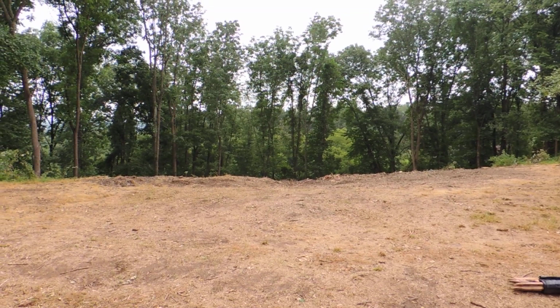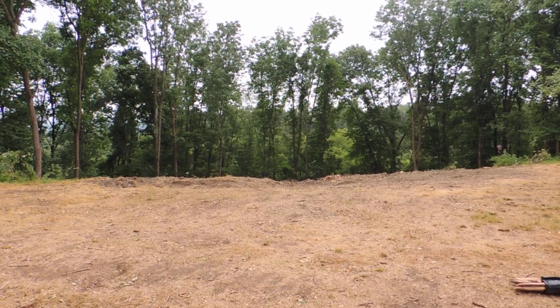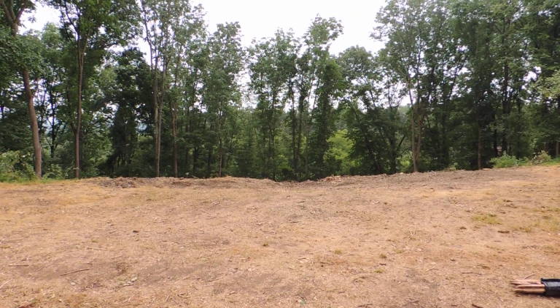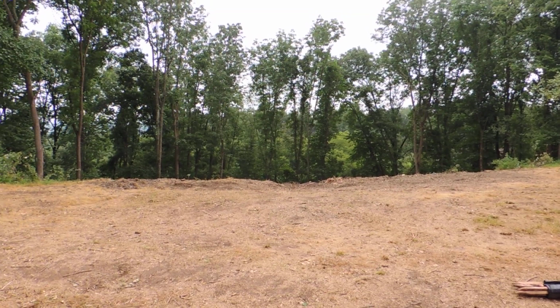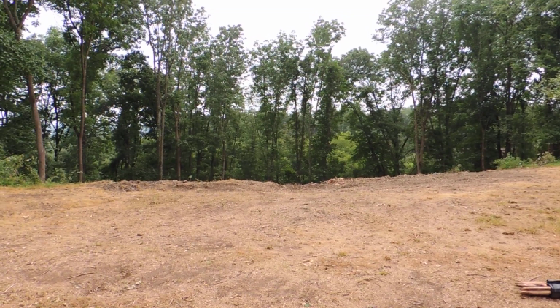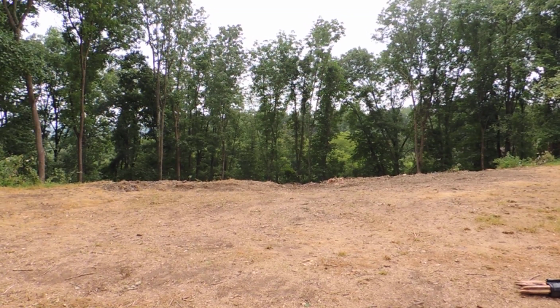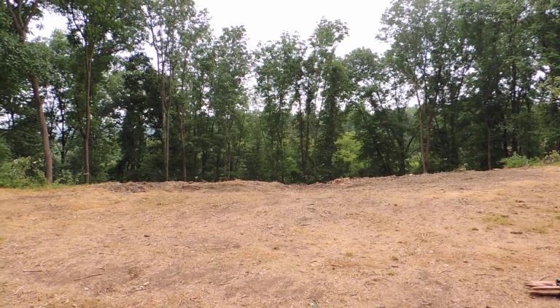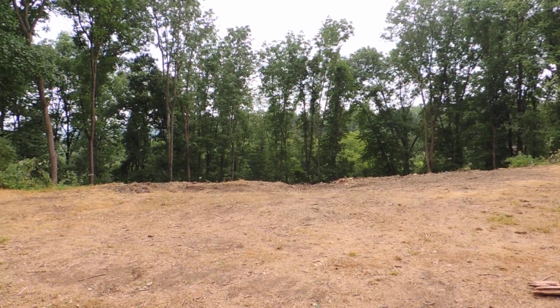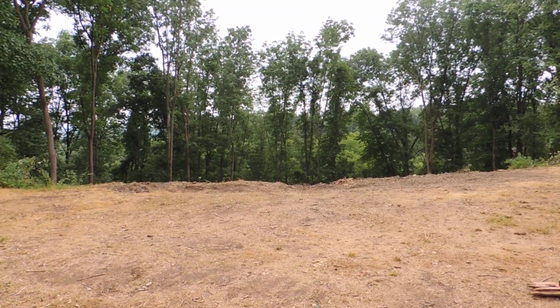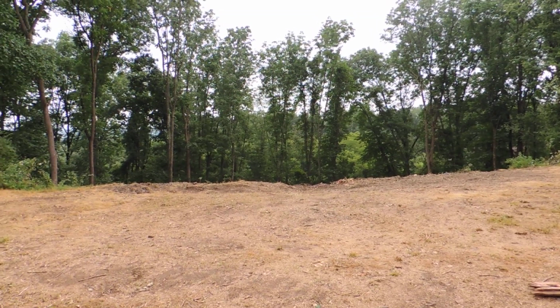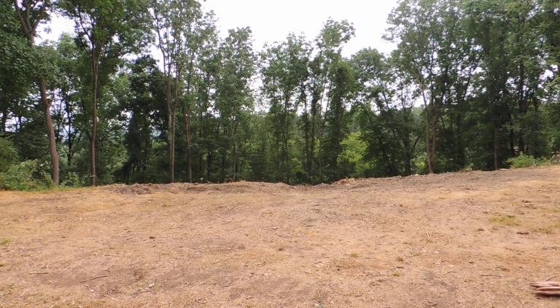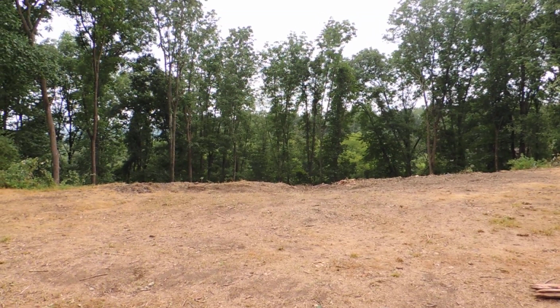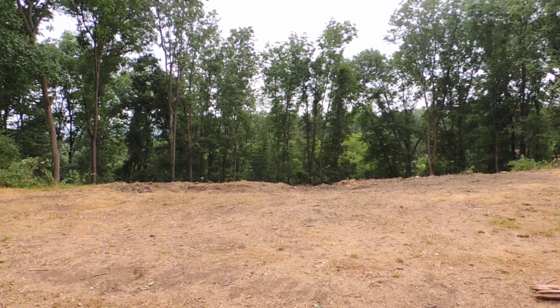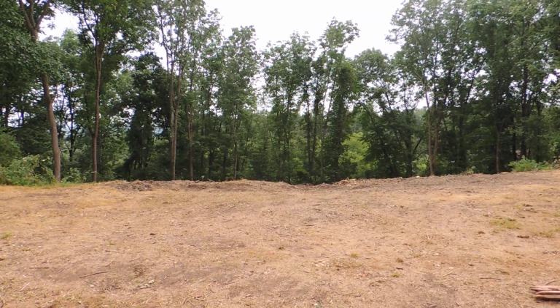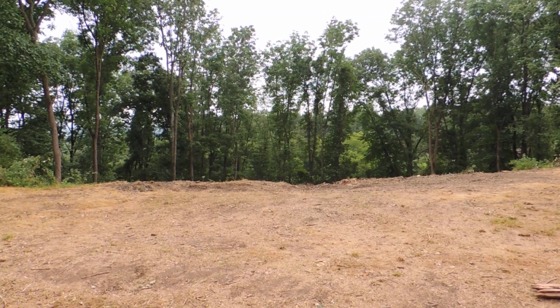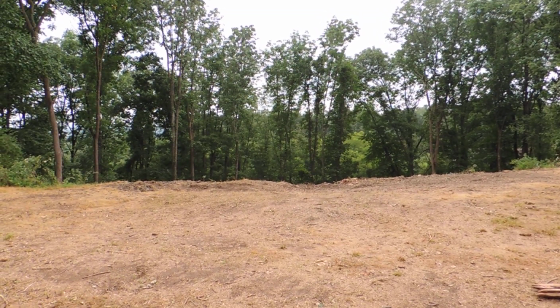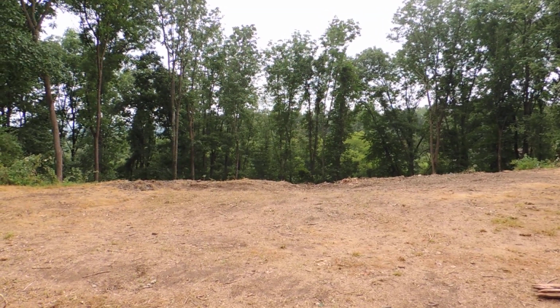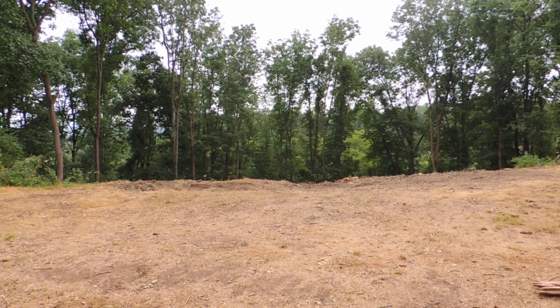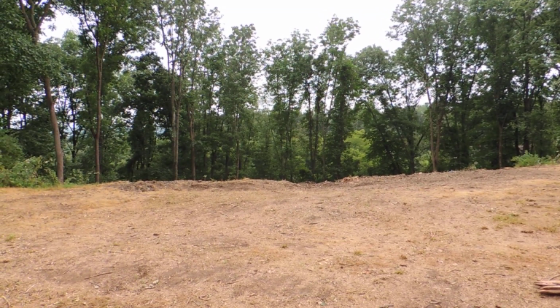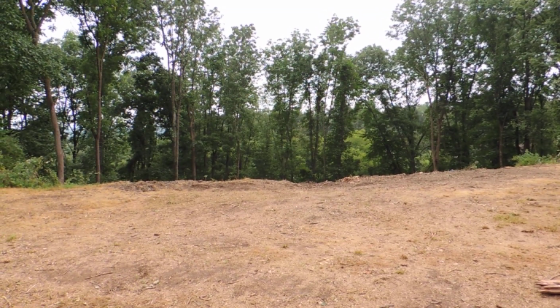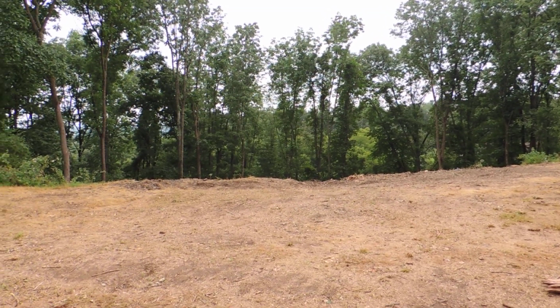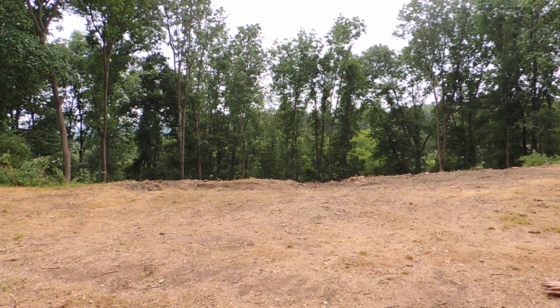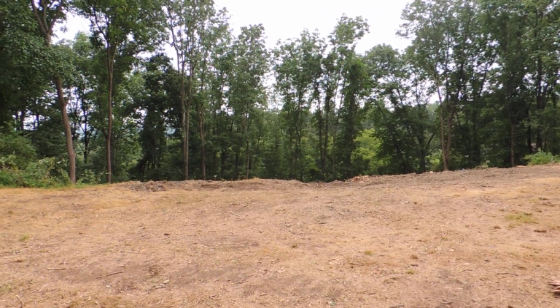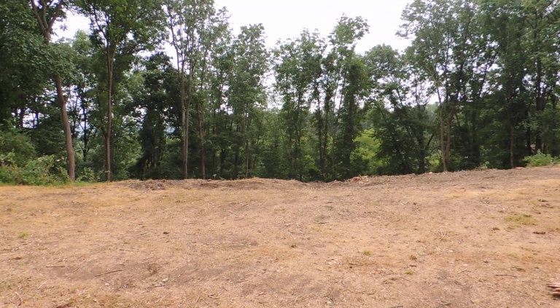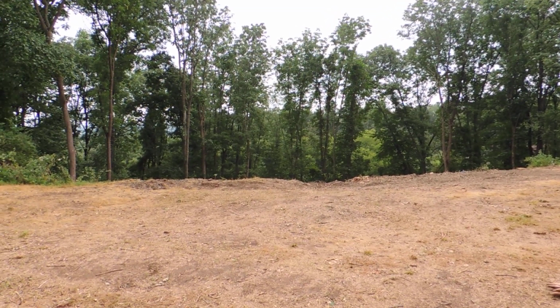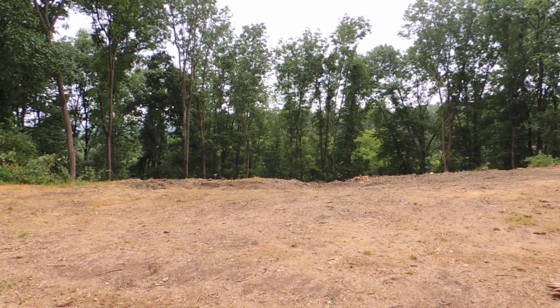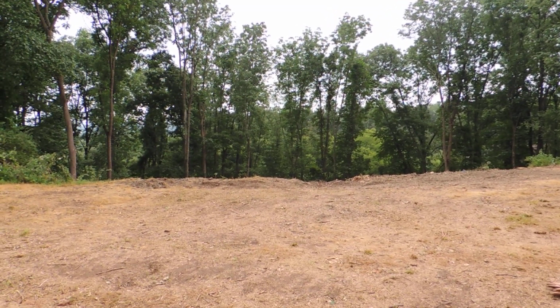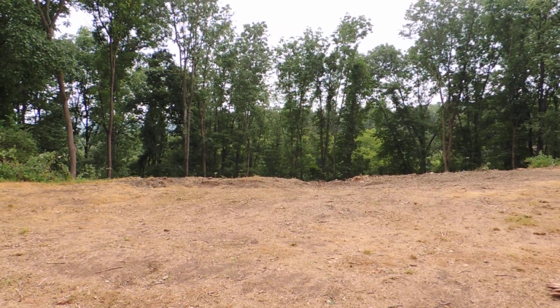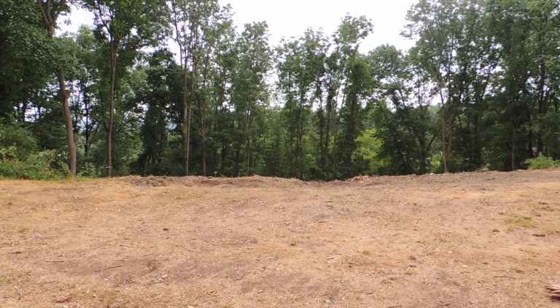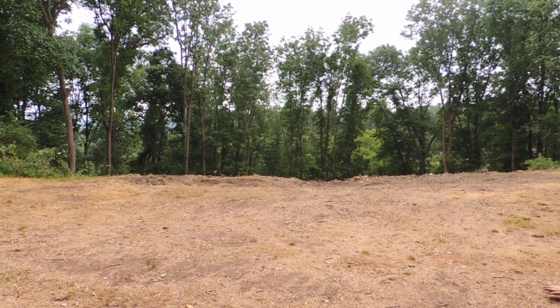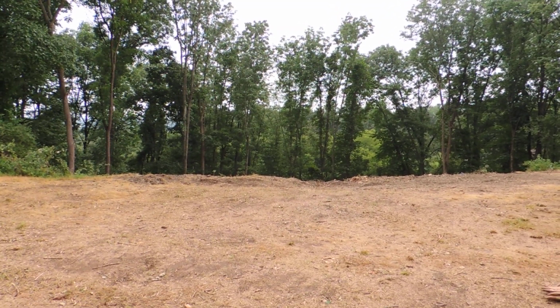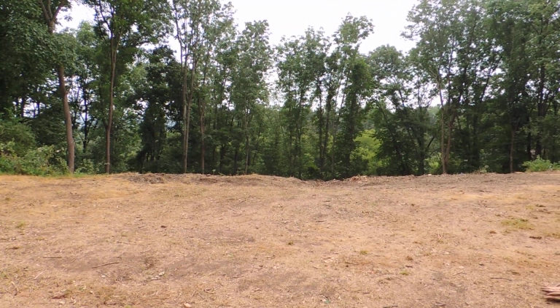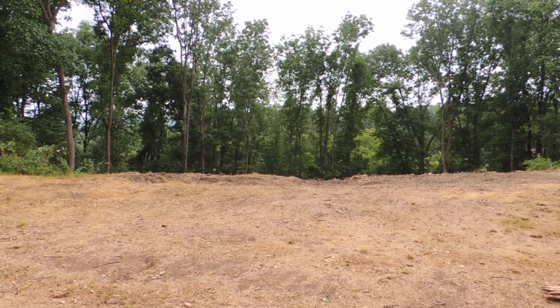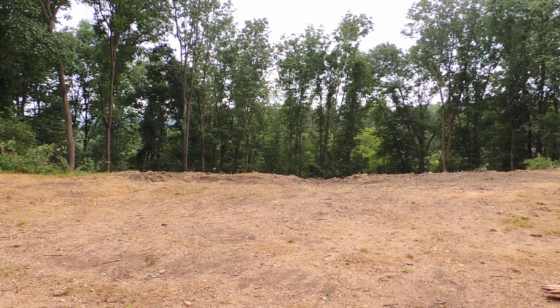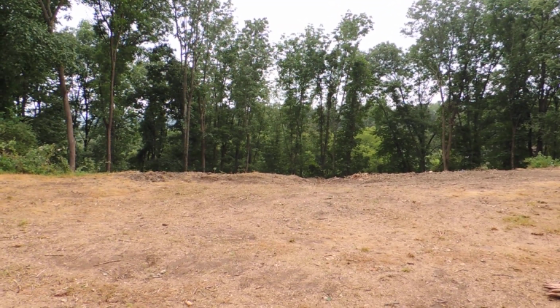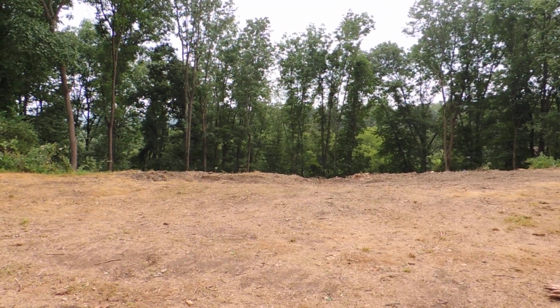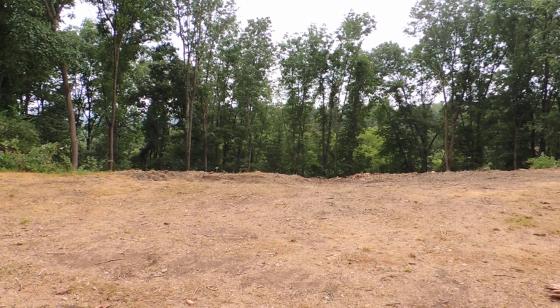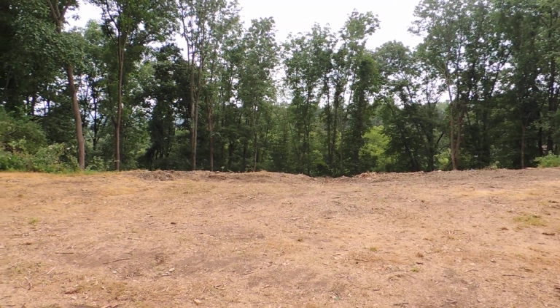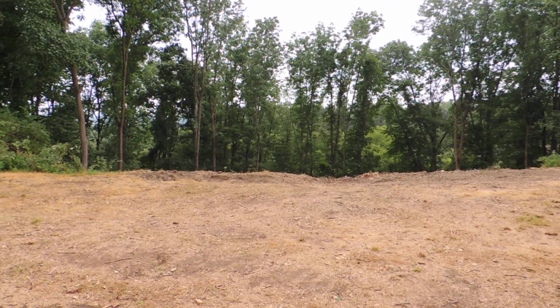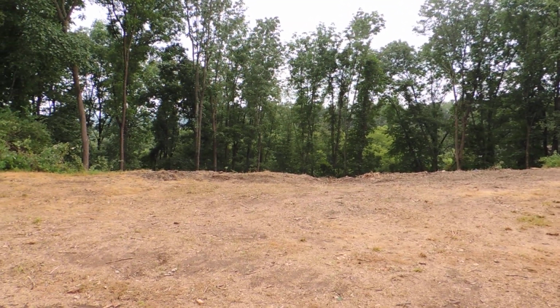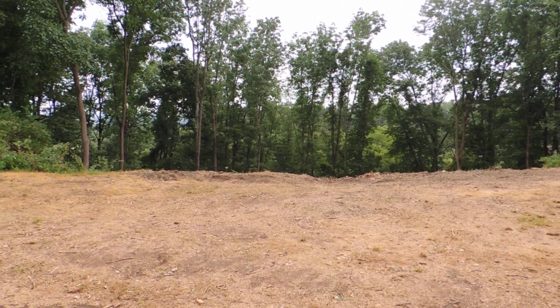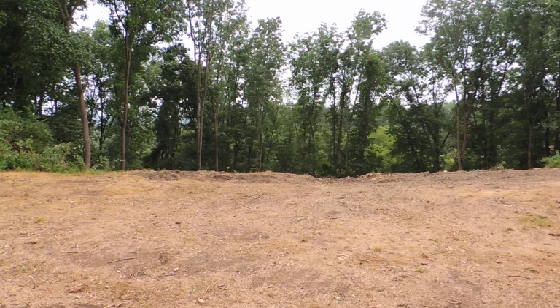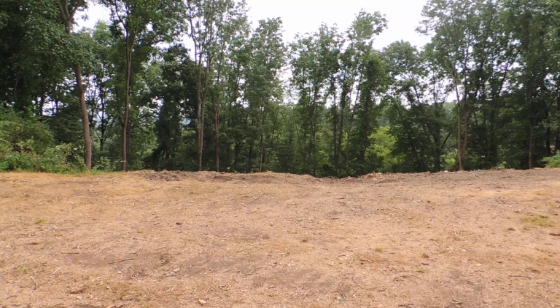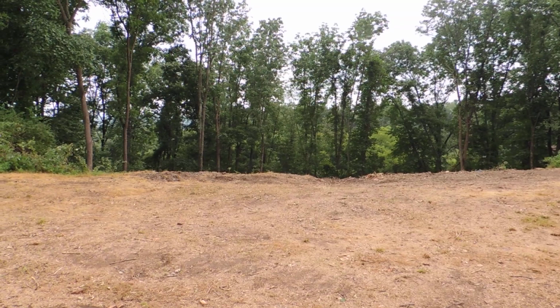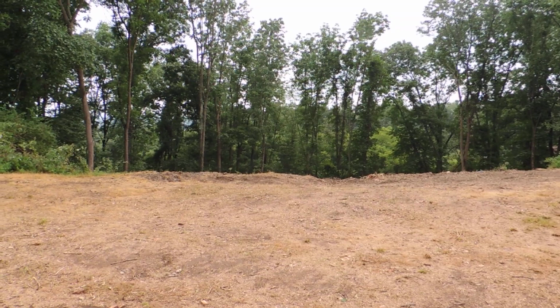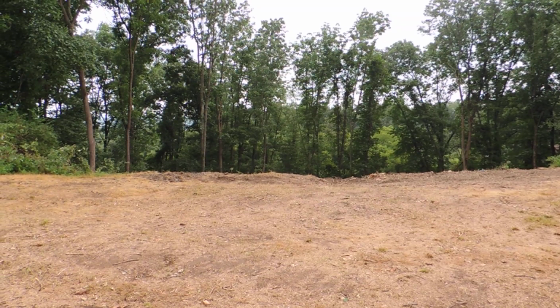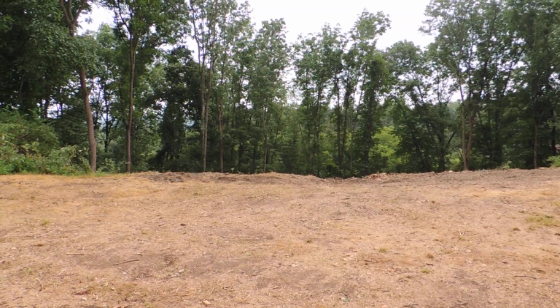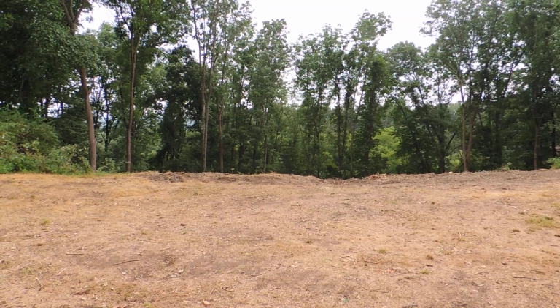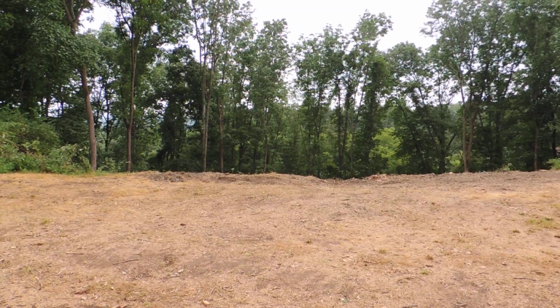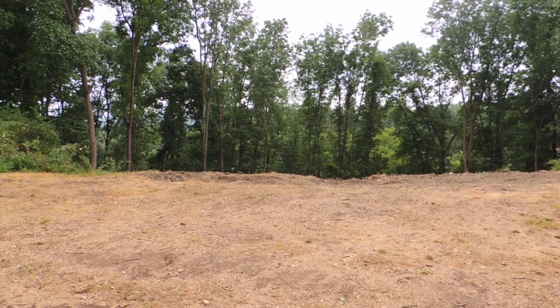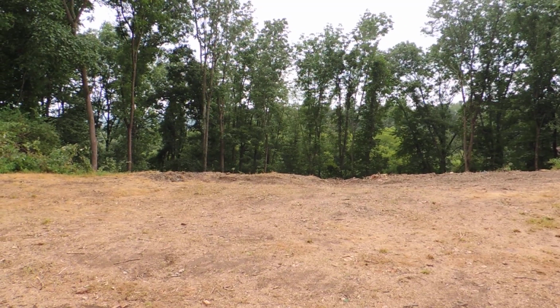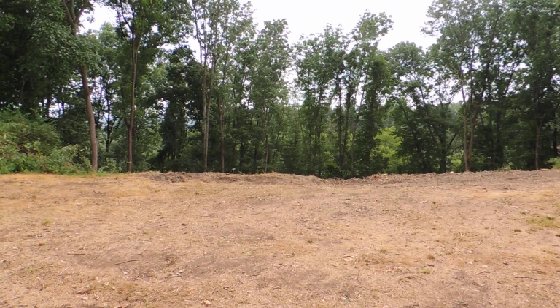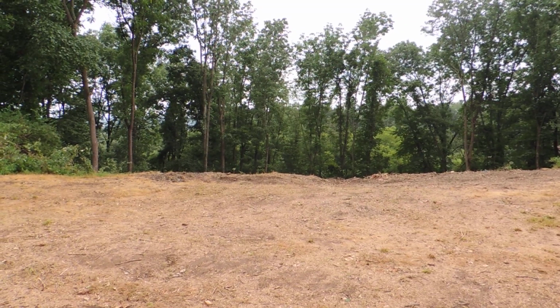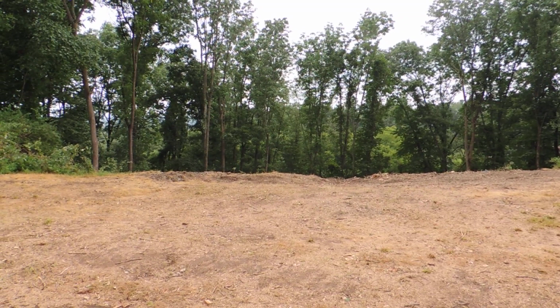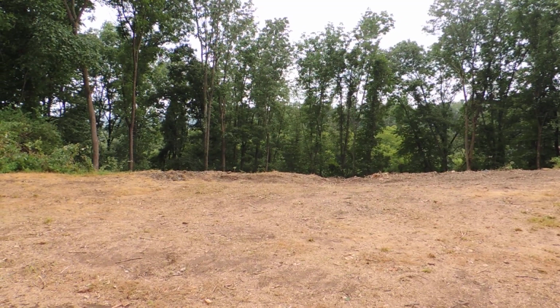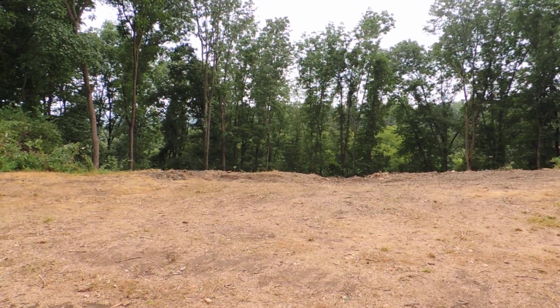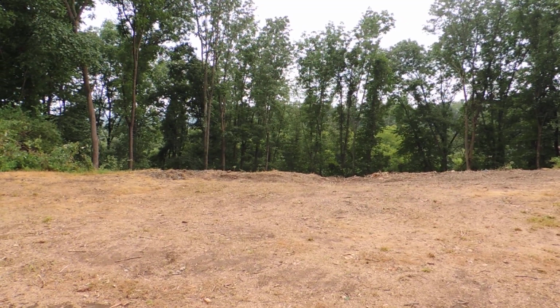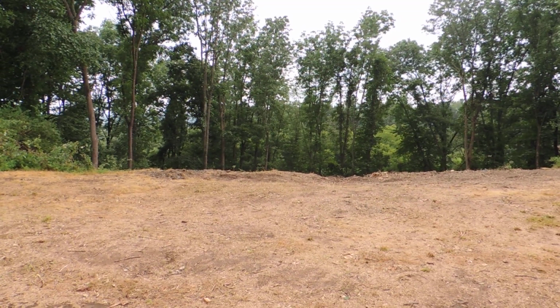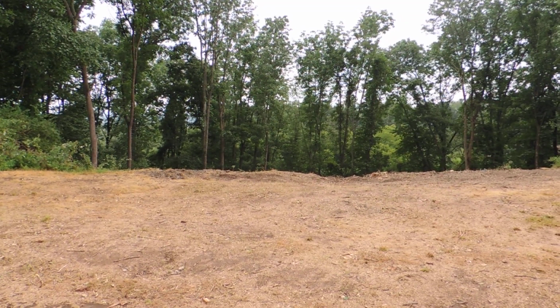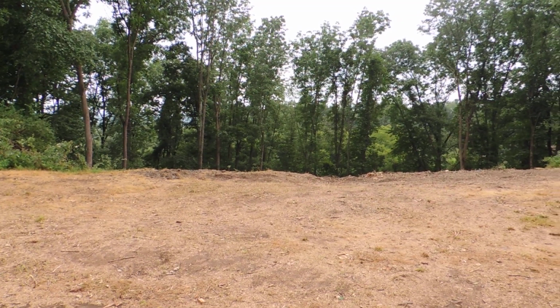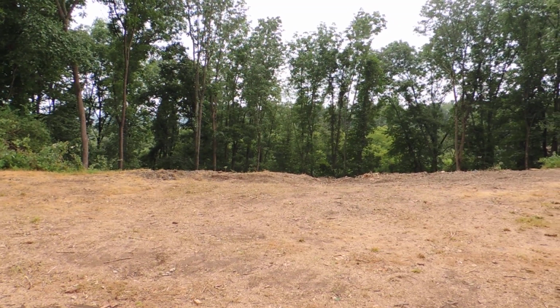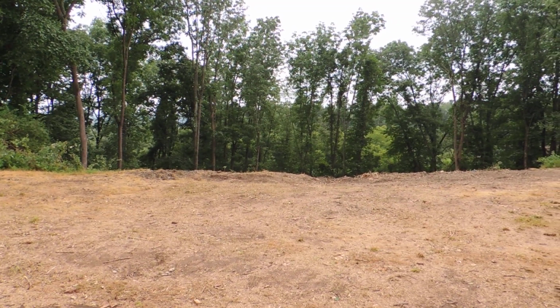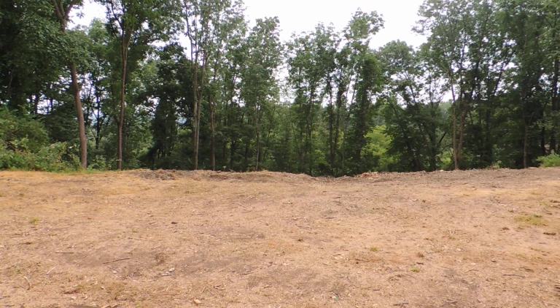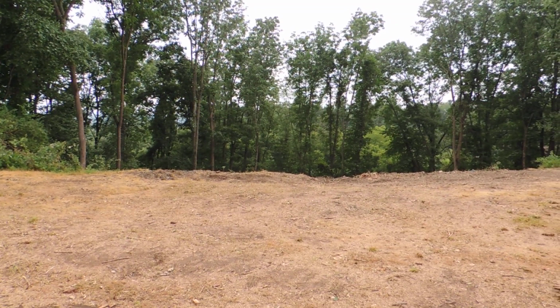So there you have it. If you're seeing this video, you know how to get a hold of me if you want to maybe build a house here. Have a good day.